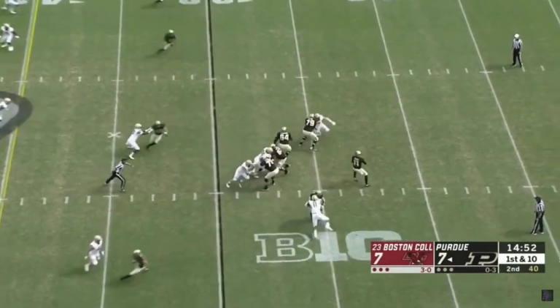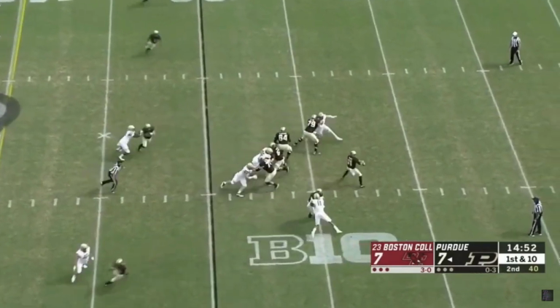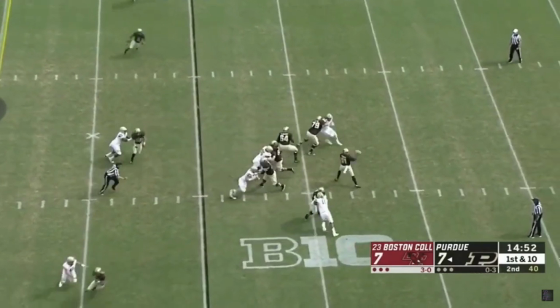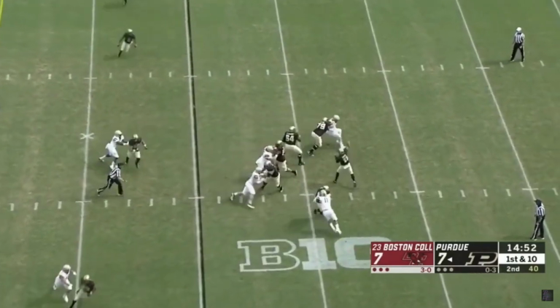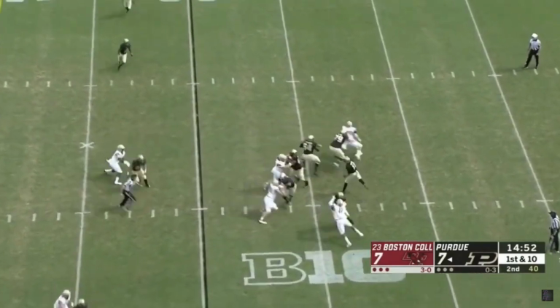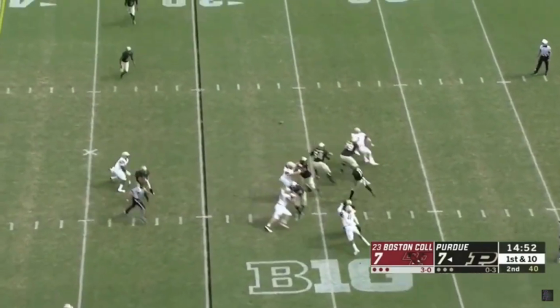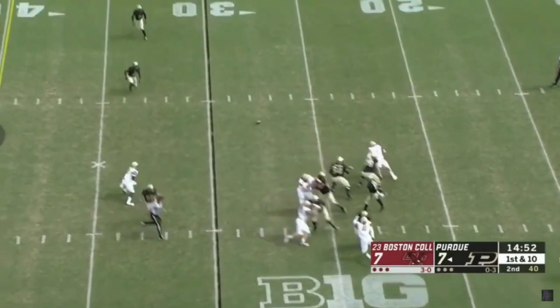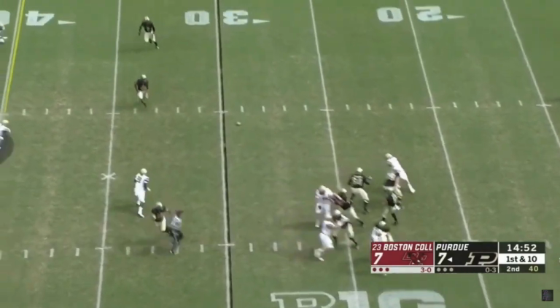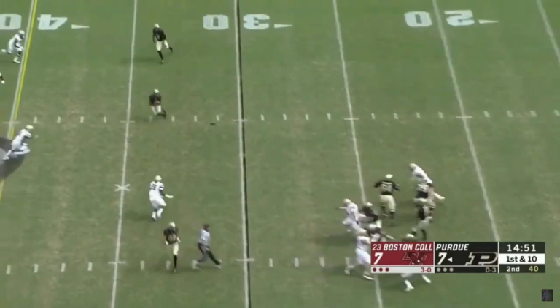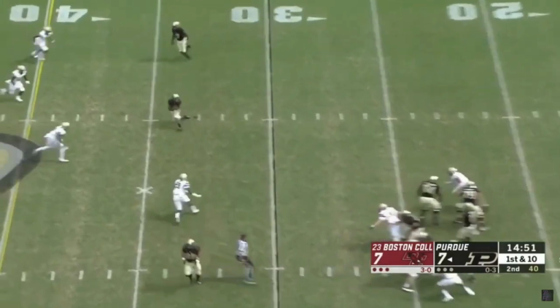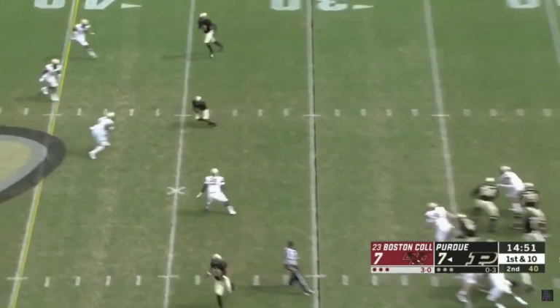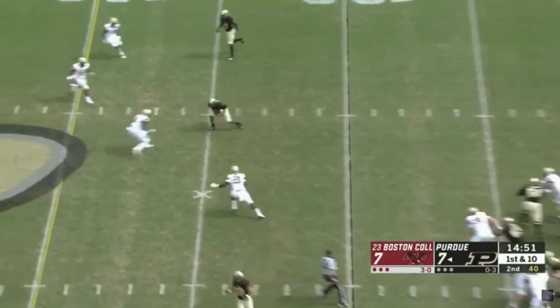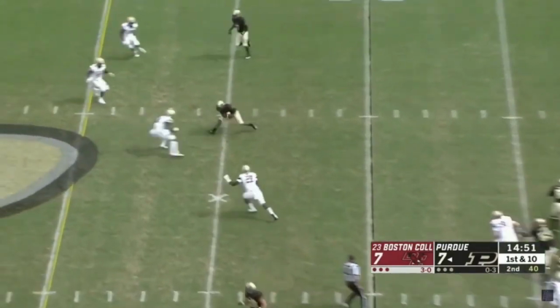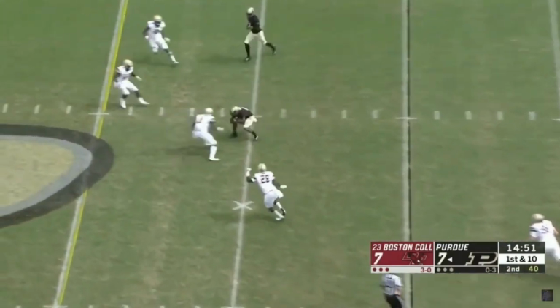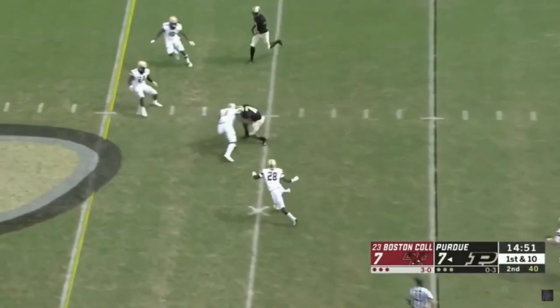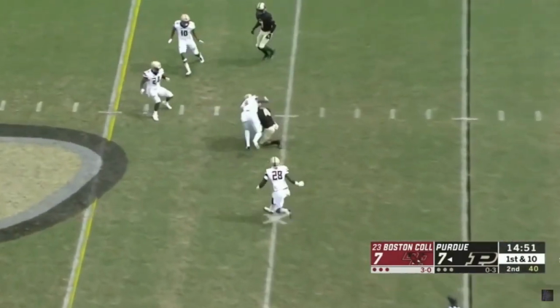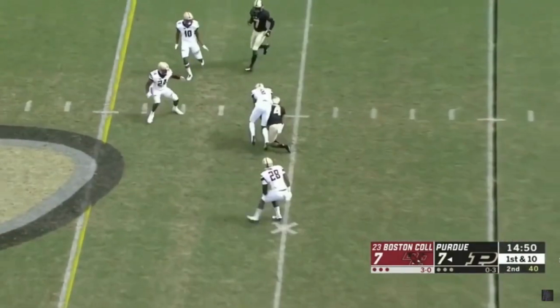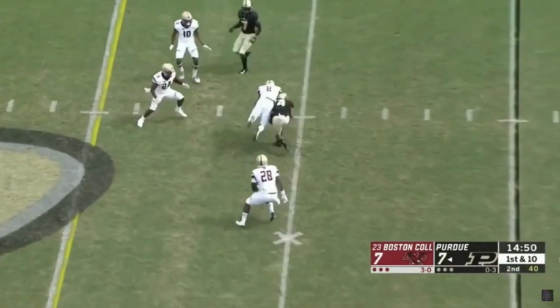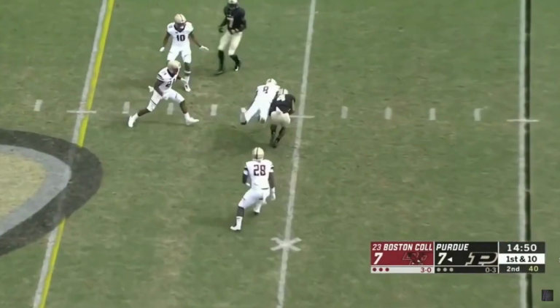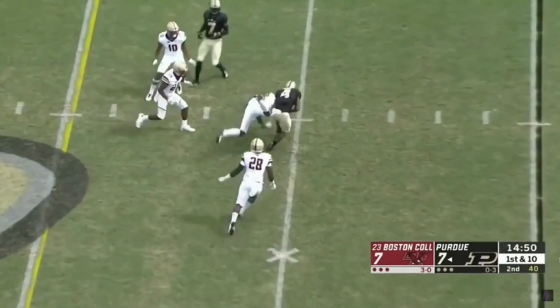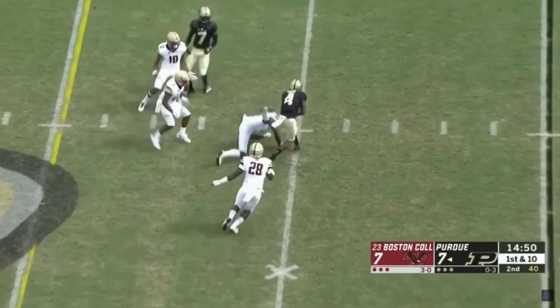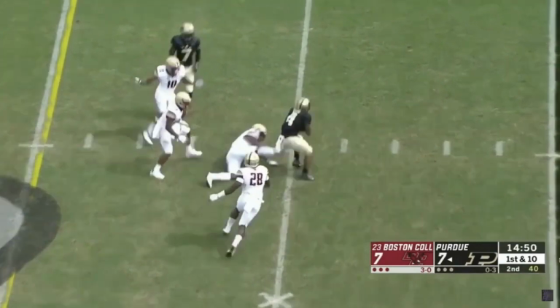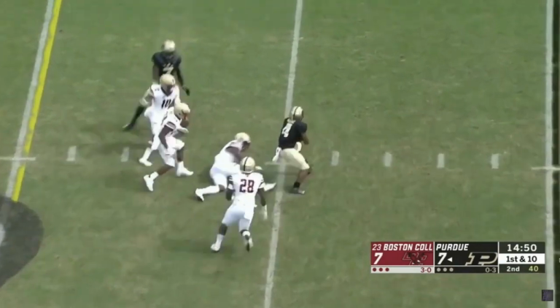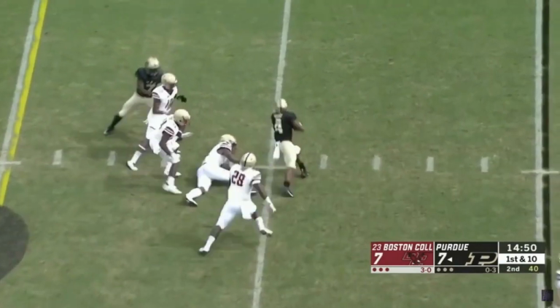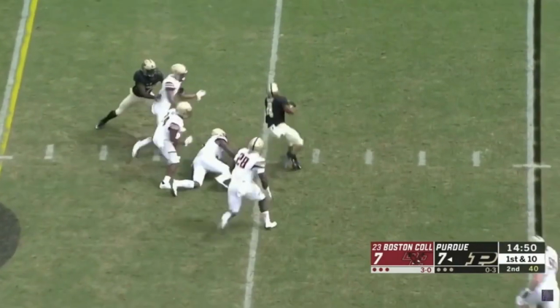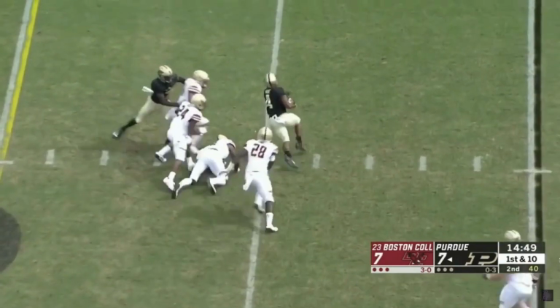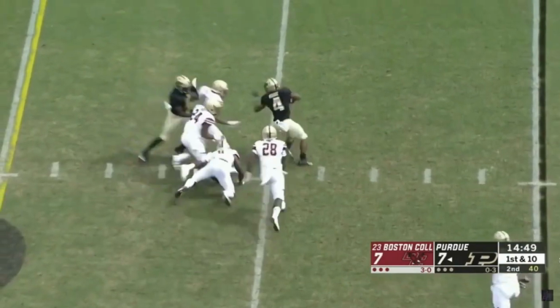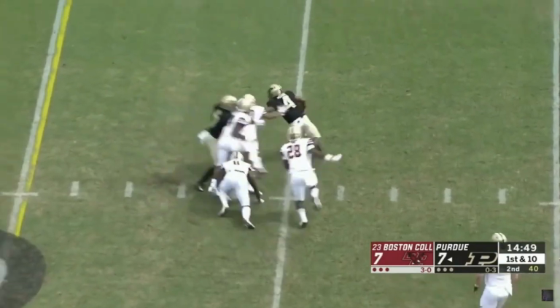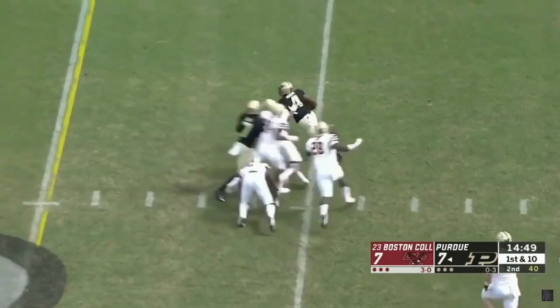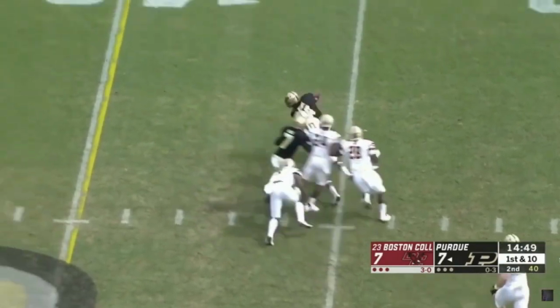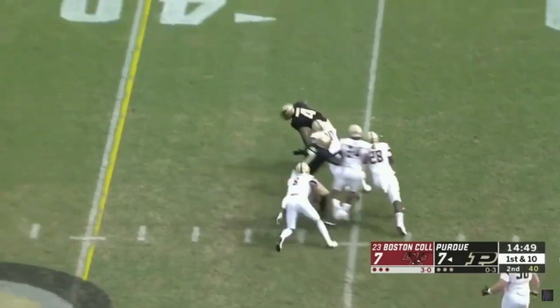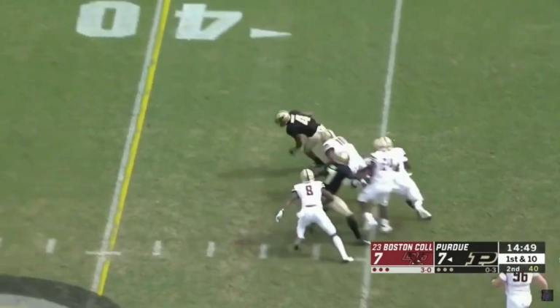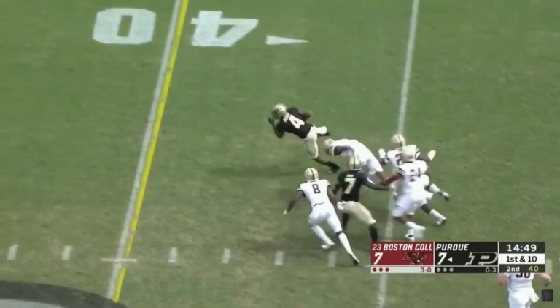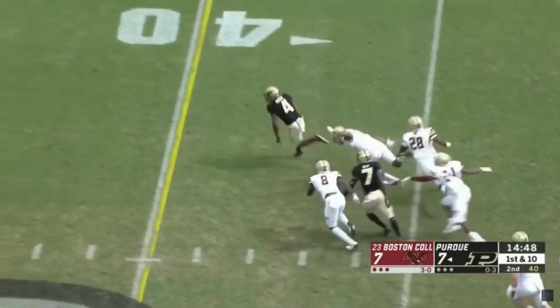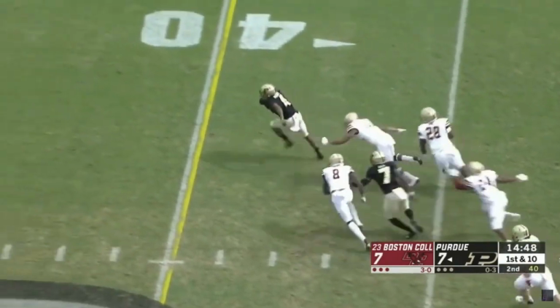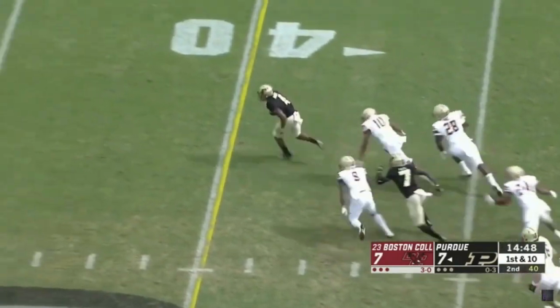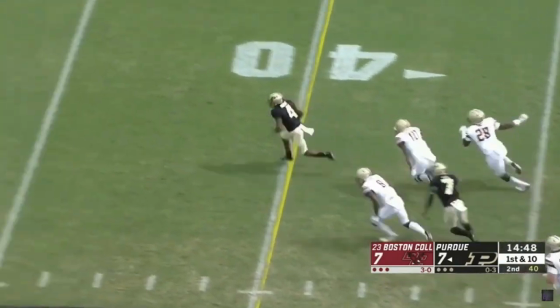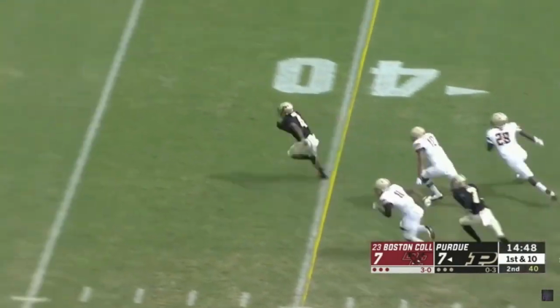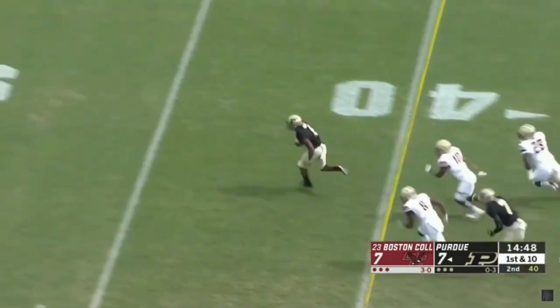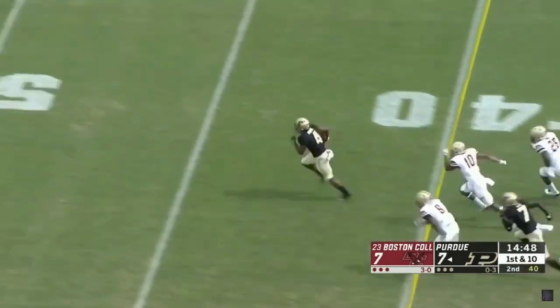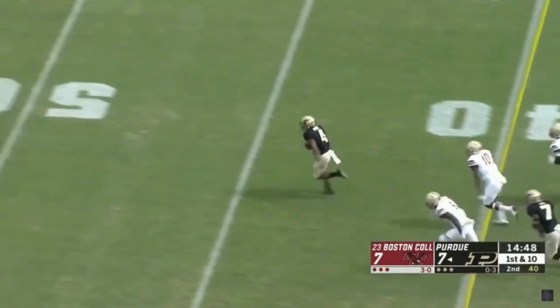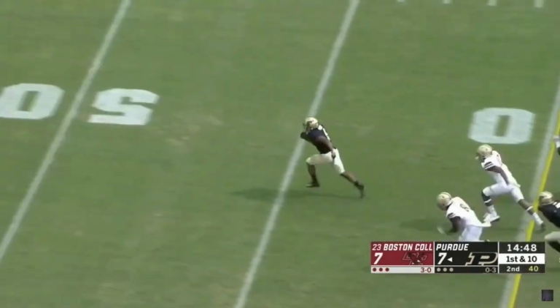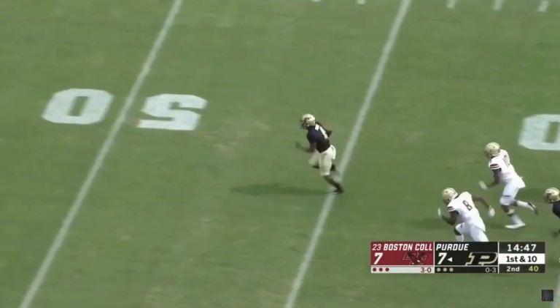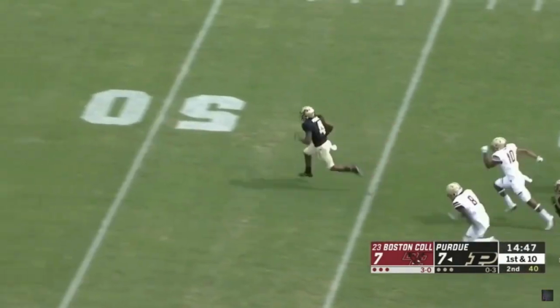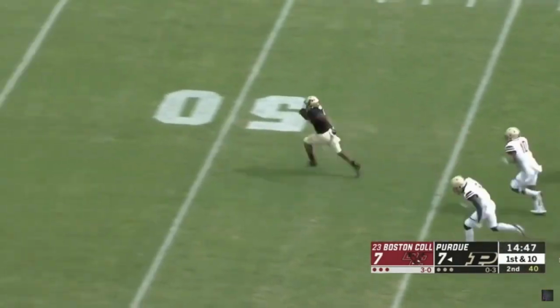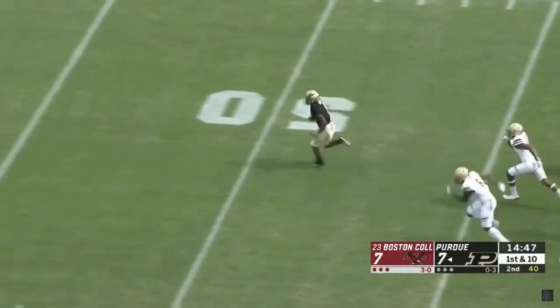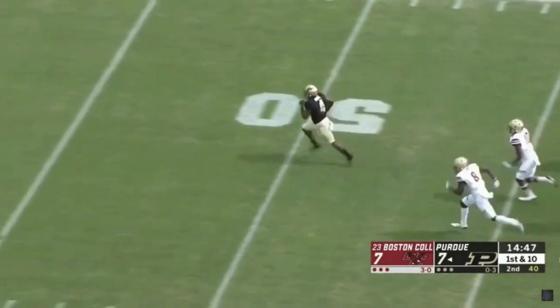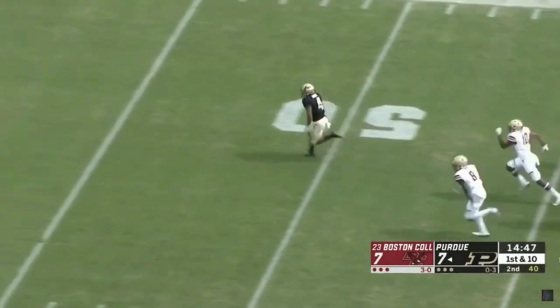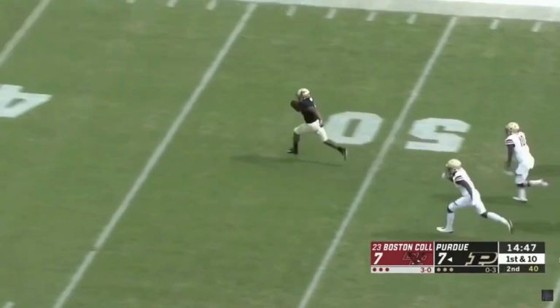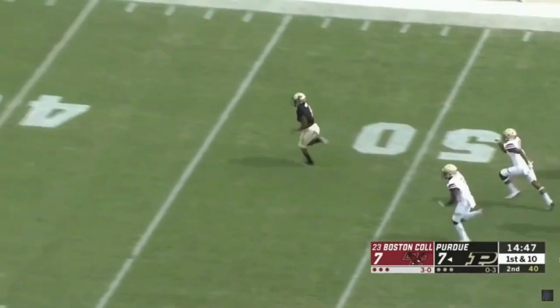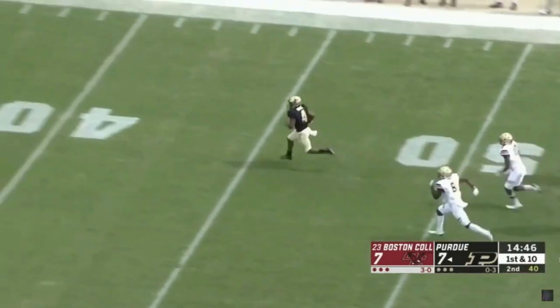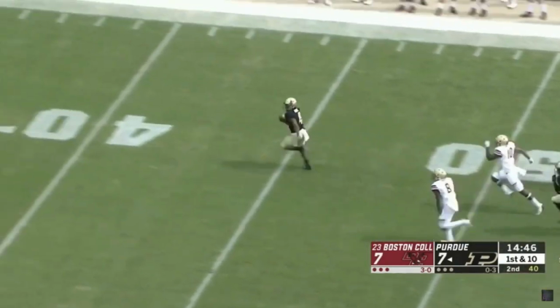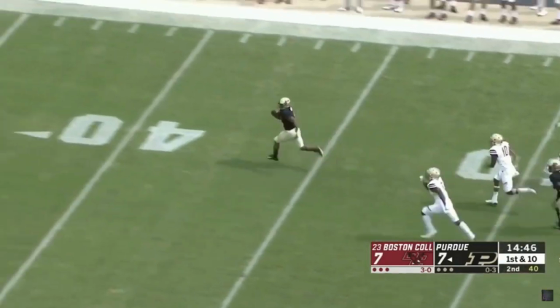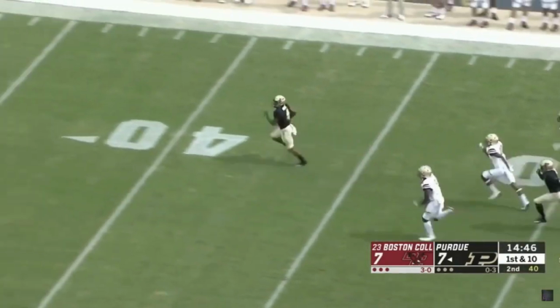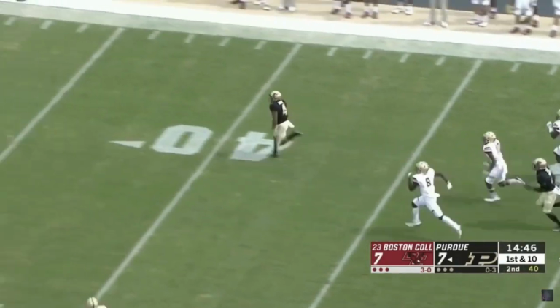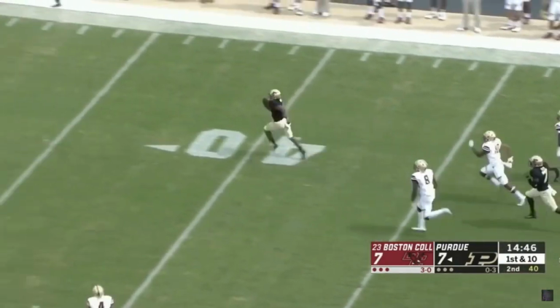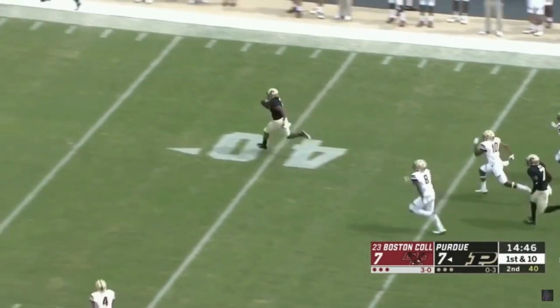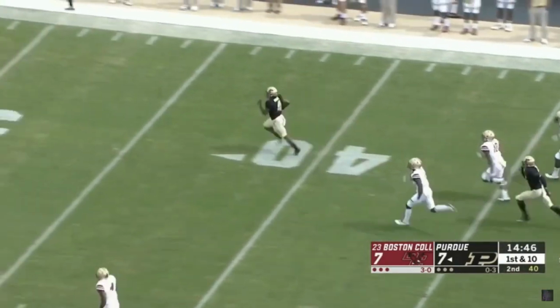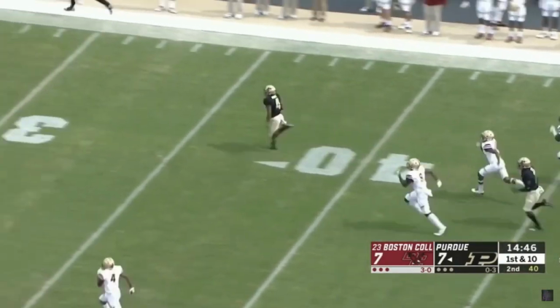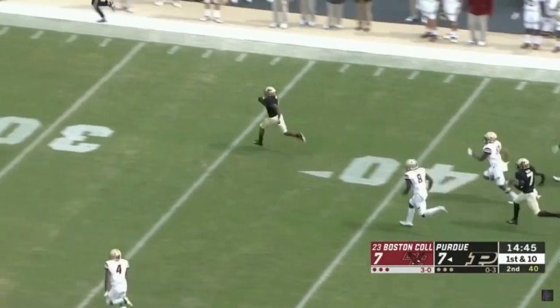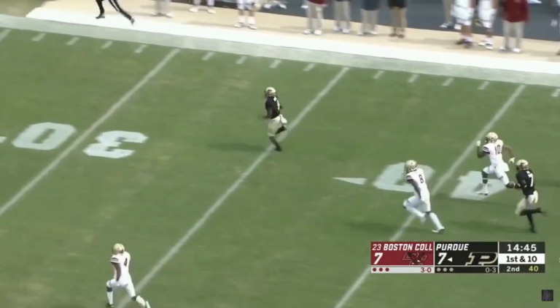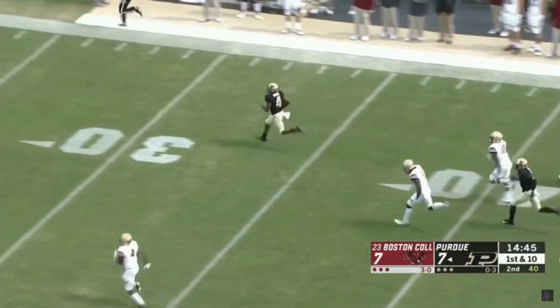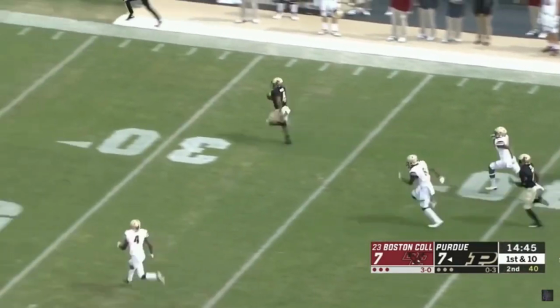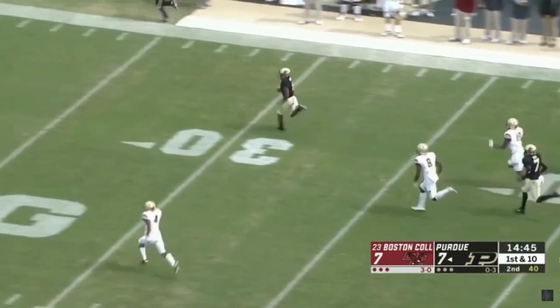An NFL player that reminds me of Moore is Steve Smith. Rondale Moore just might be the most underrated player going into the draft.